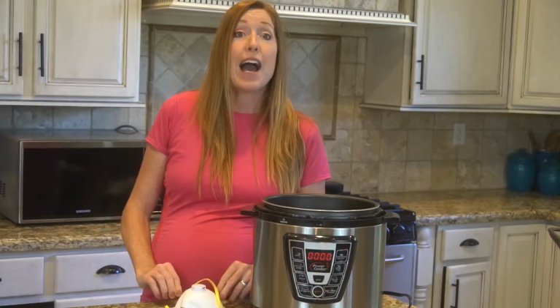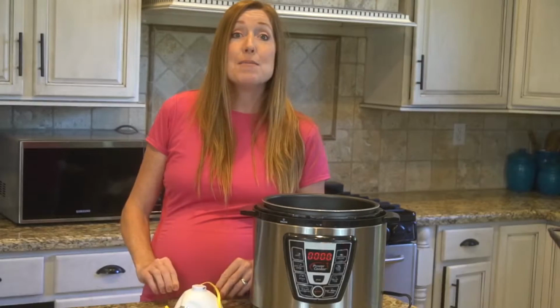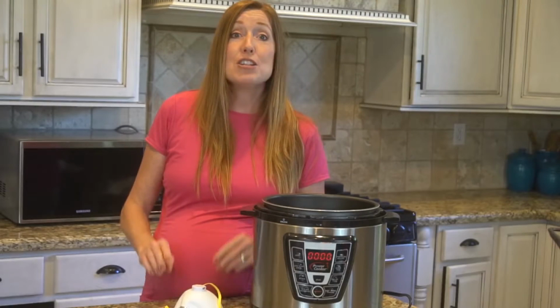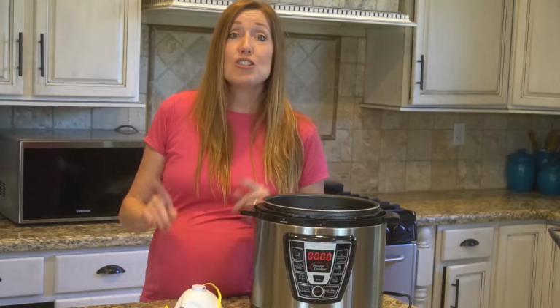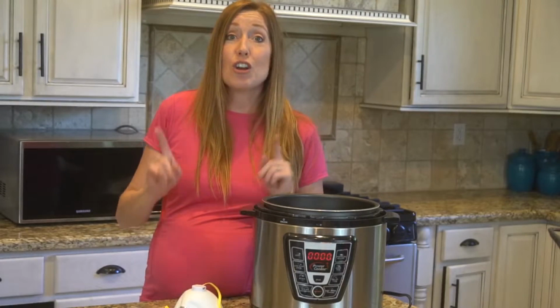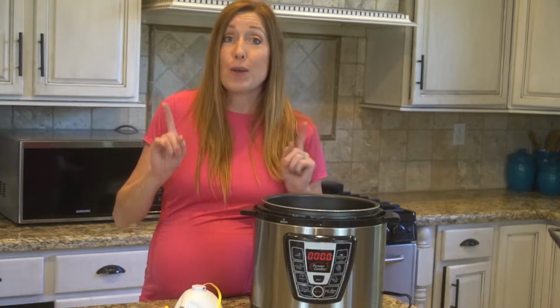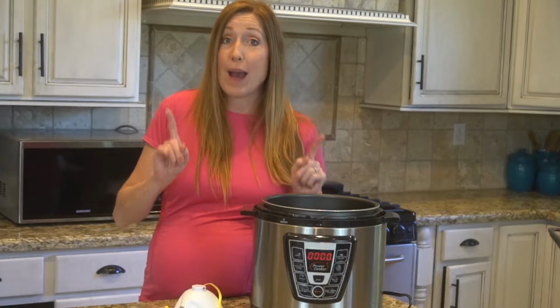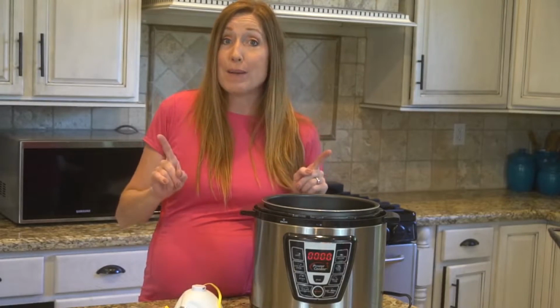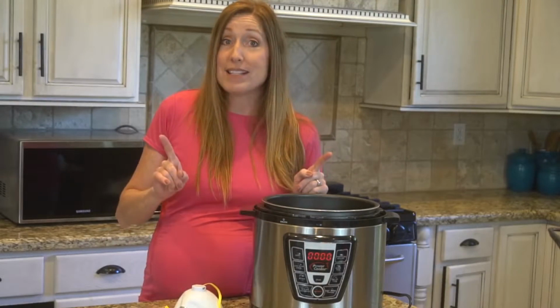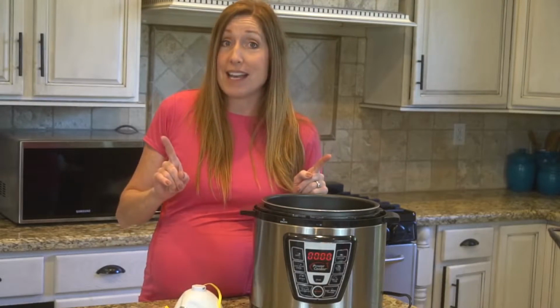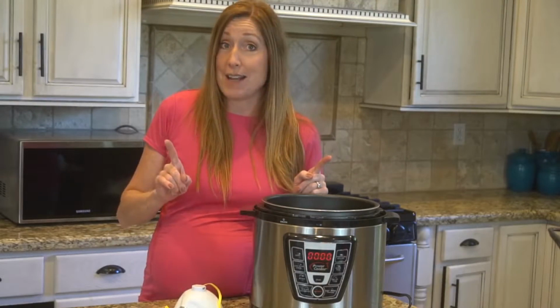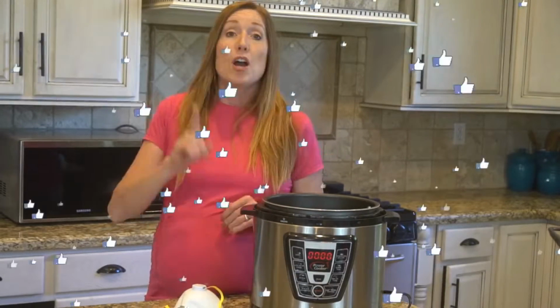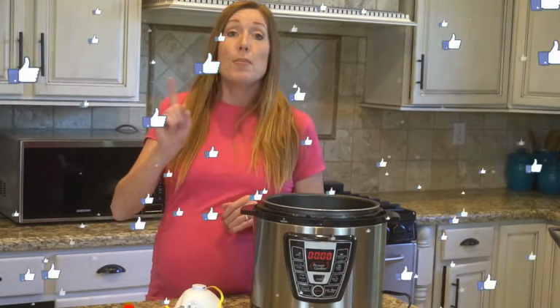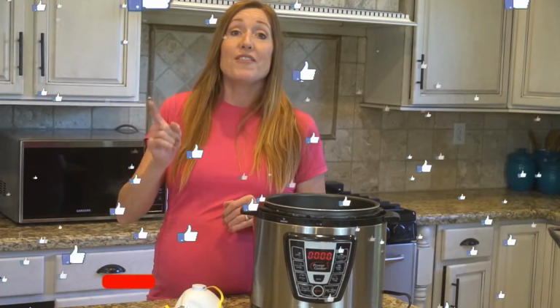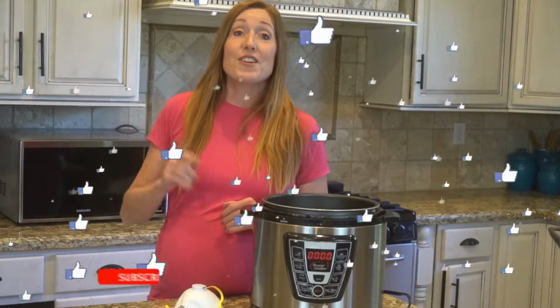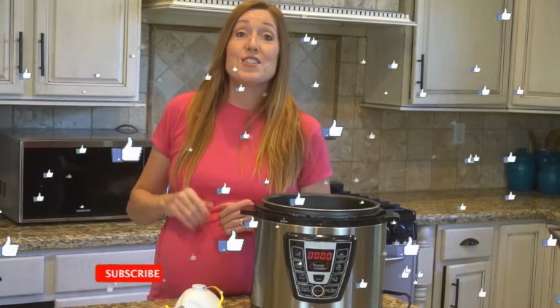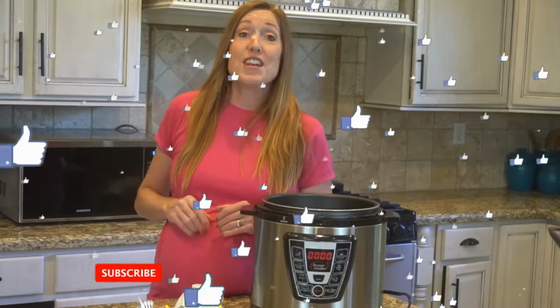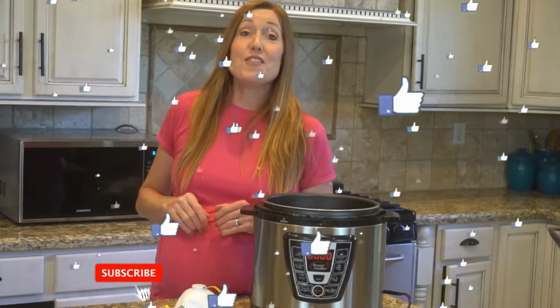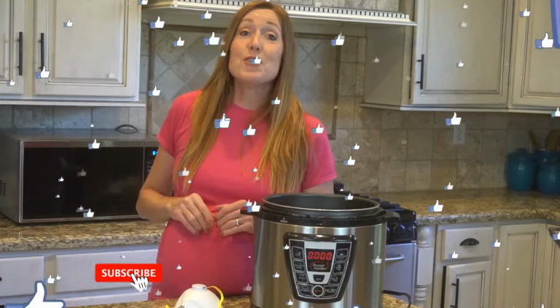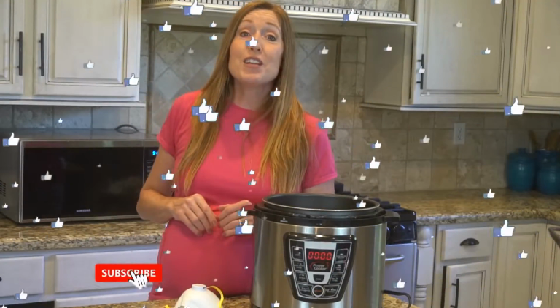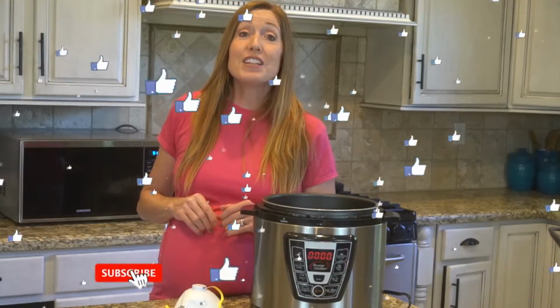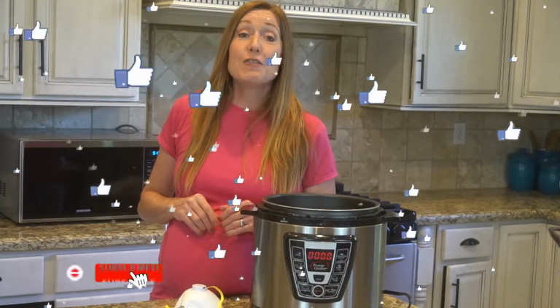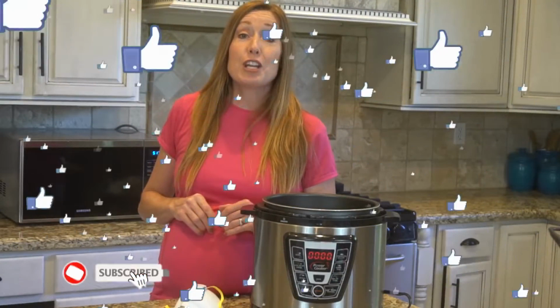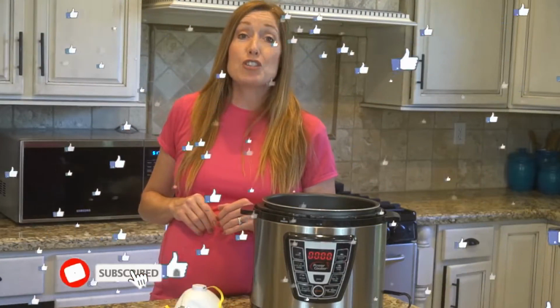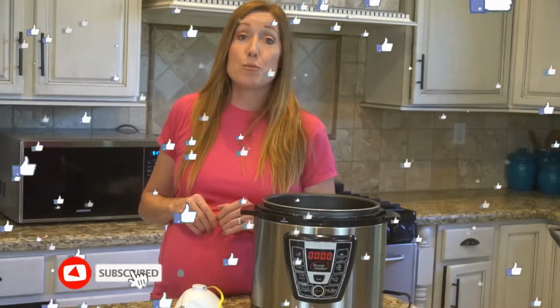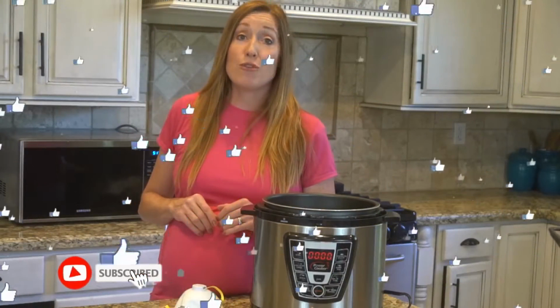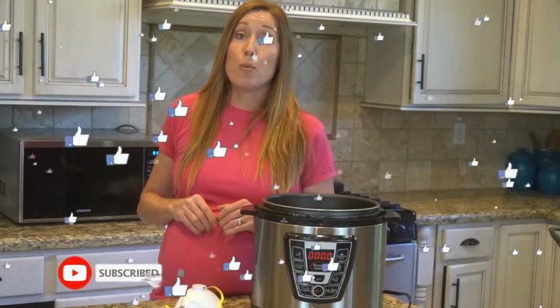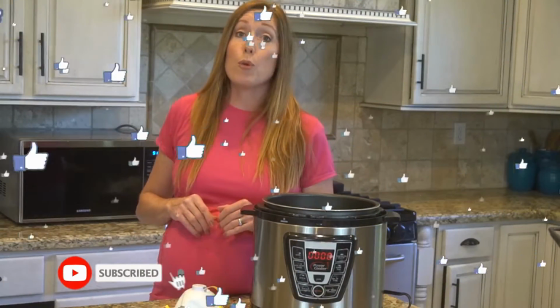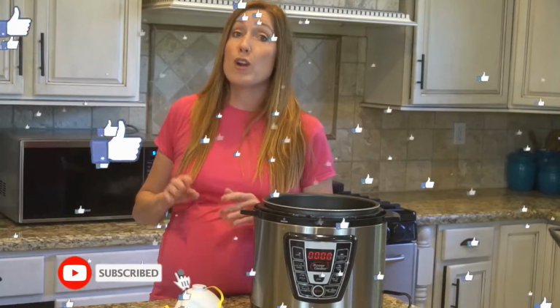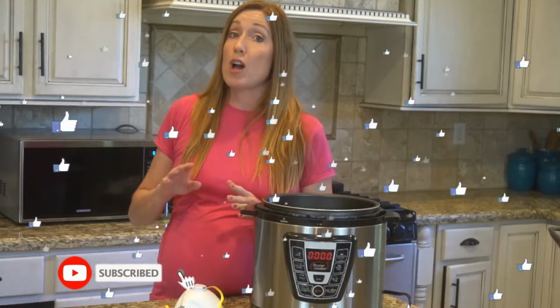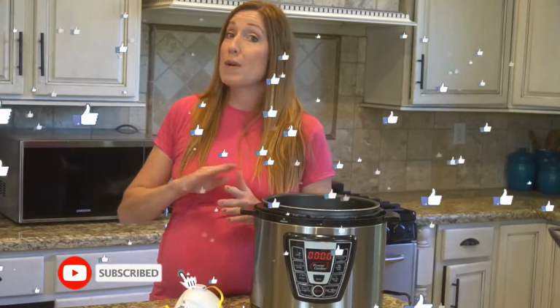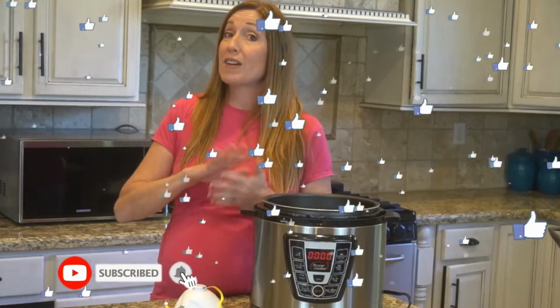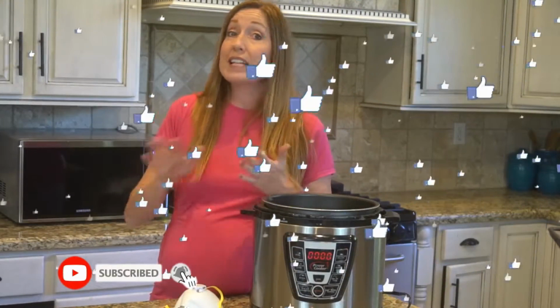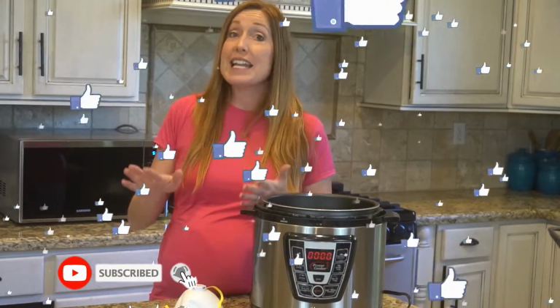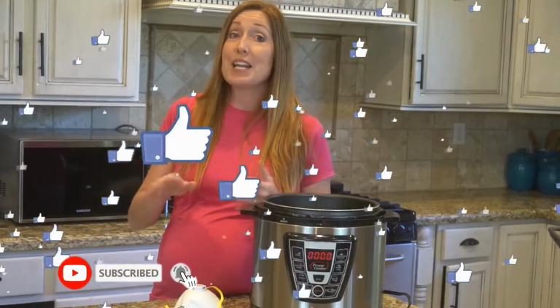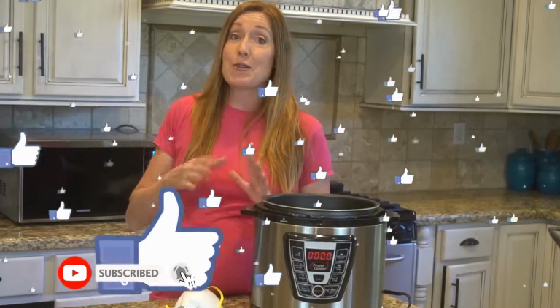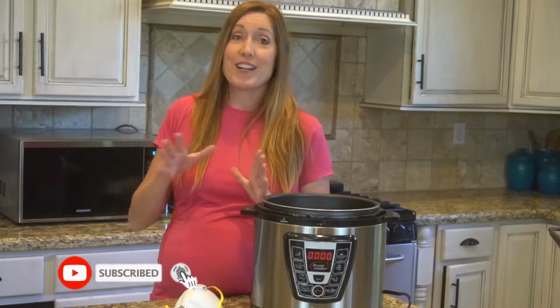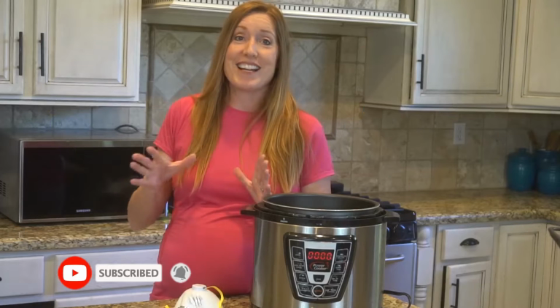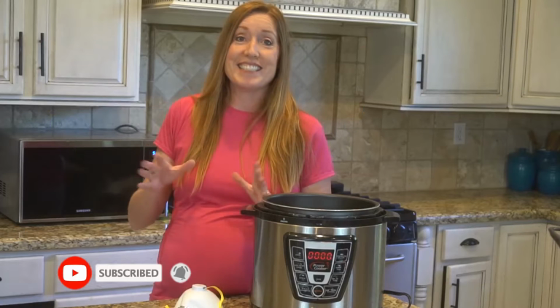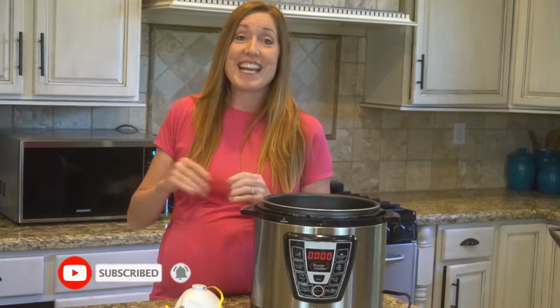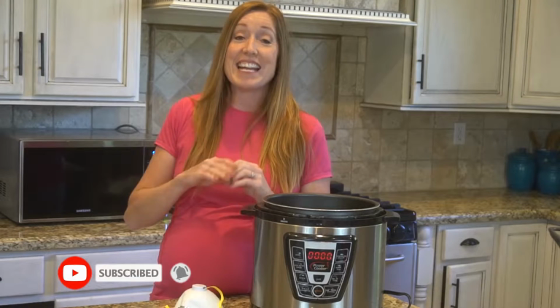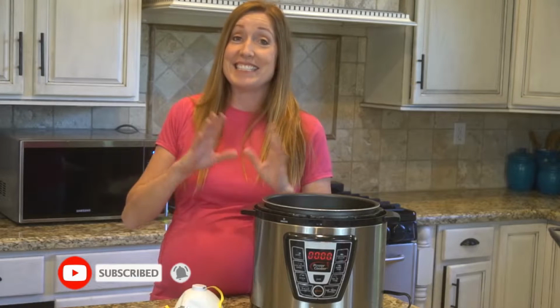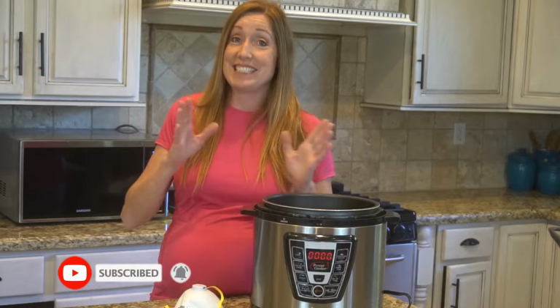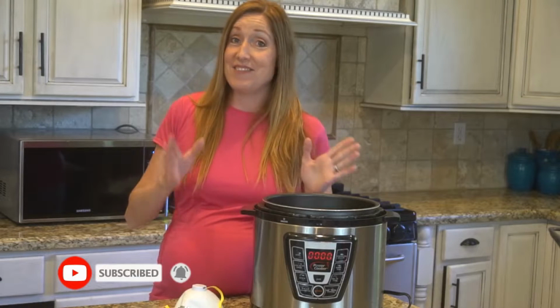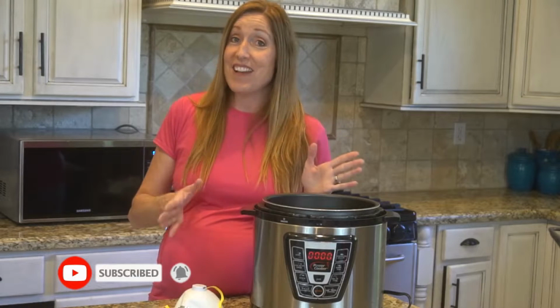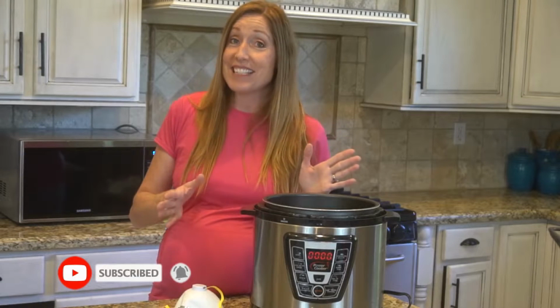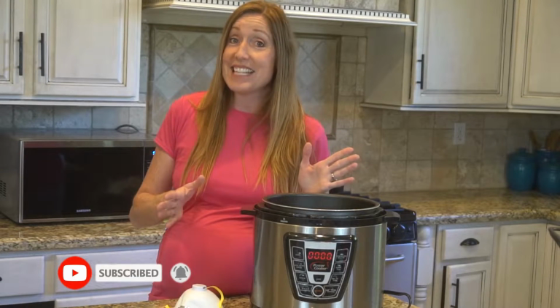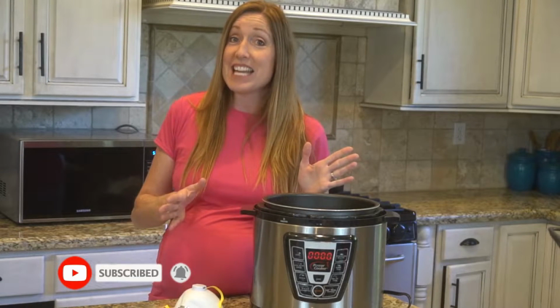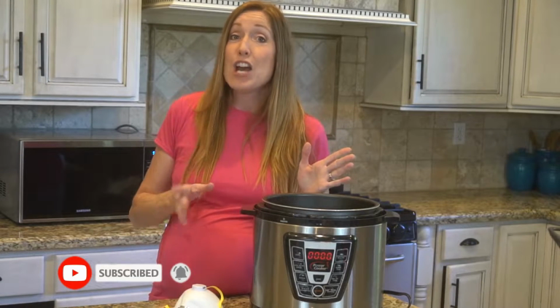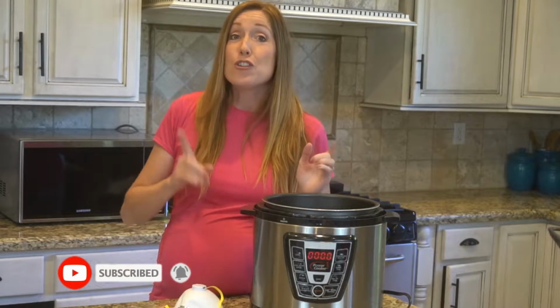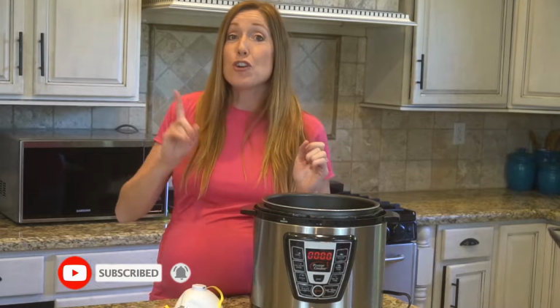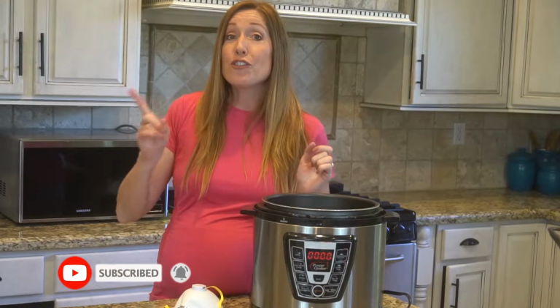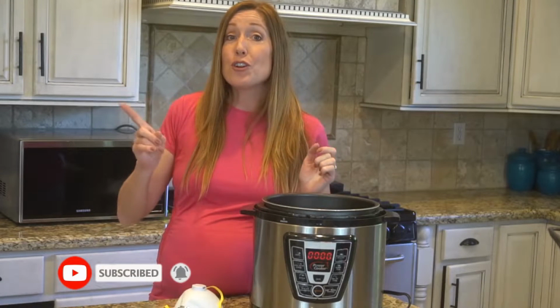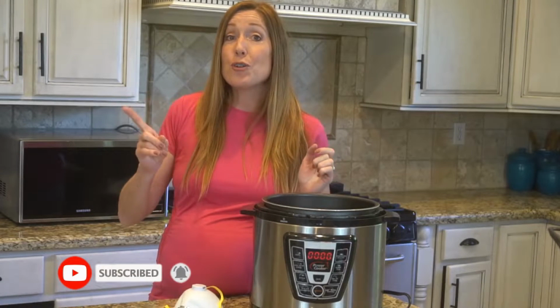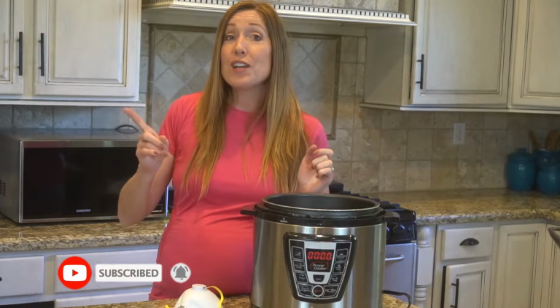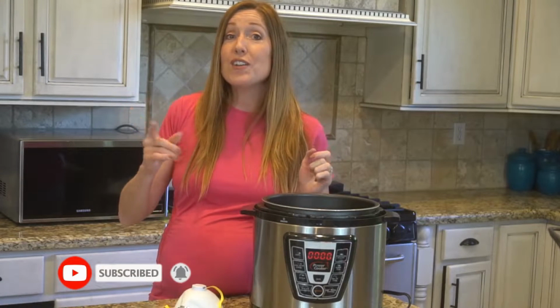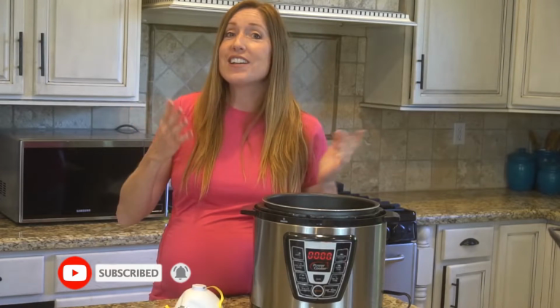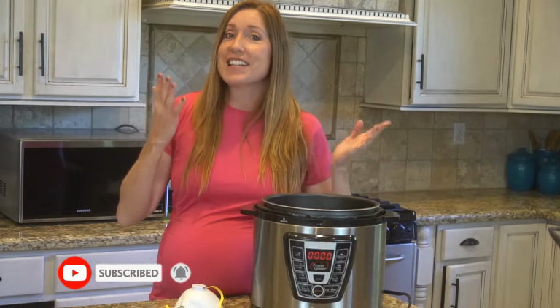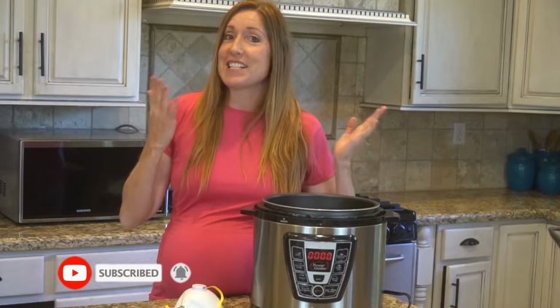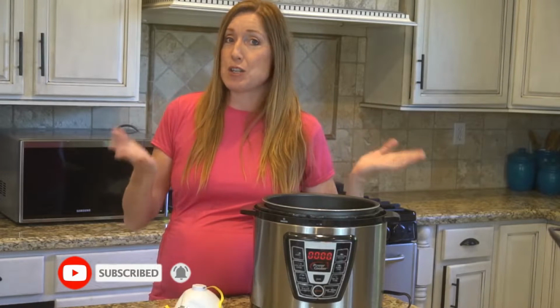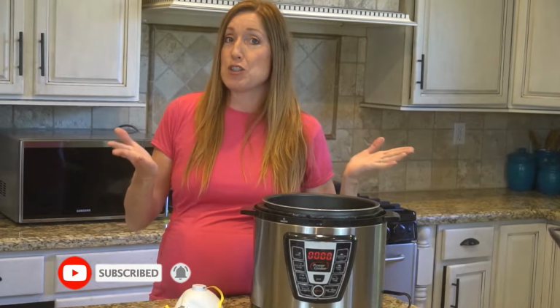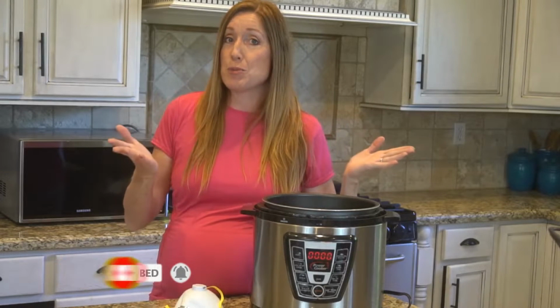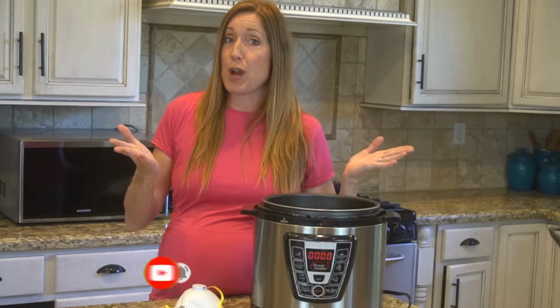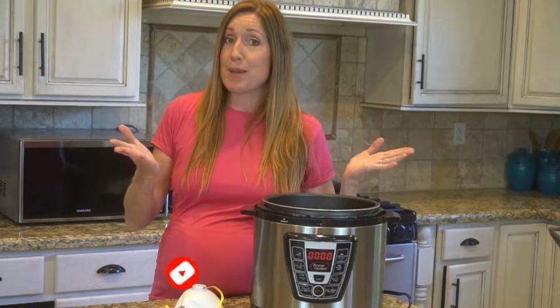I'm going to show you how it's done. If you're new to Clean Freakin' Dermaphobe, we are all about cleaning, organizing, and disinfecting. So if you're new here, consider subscribing.